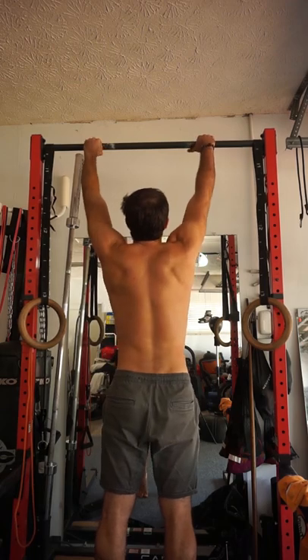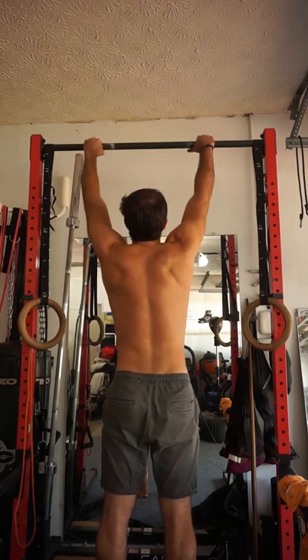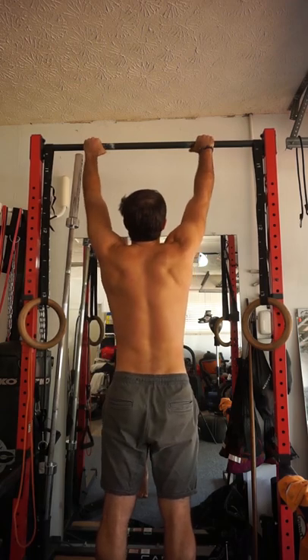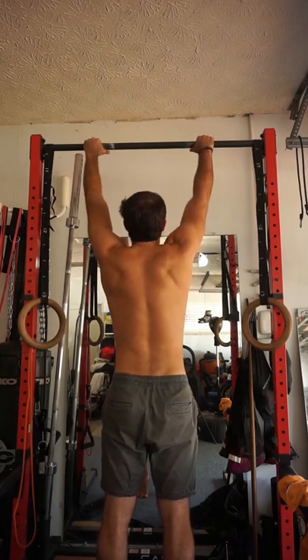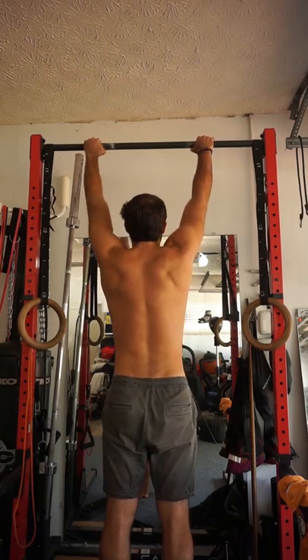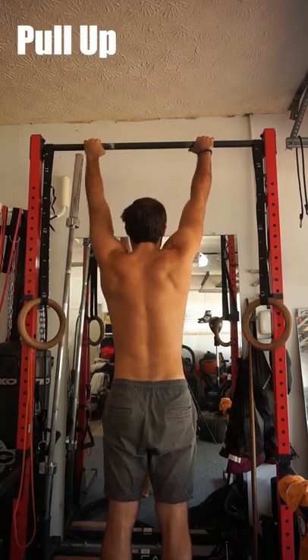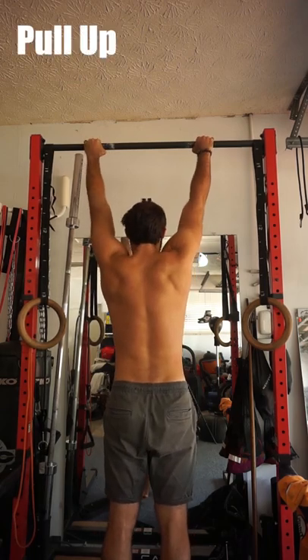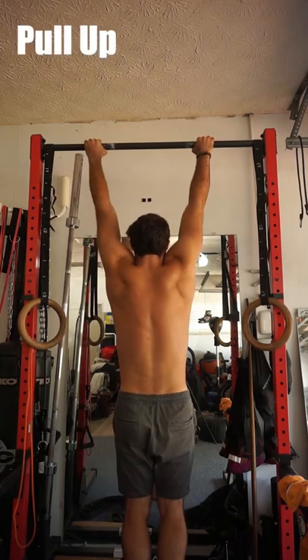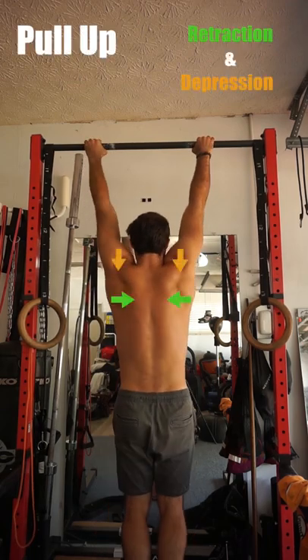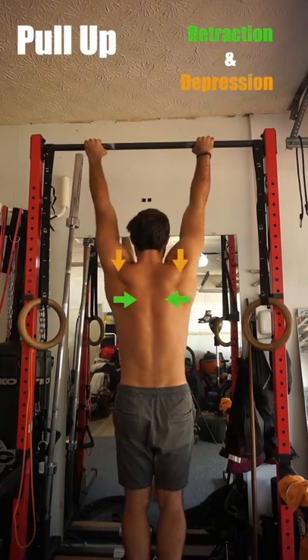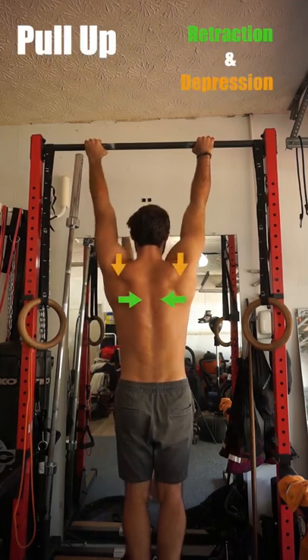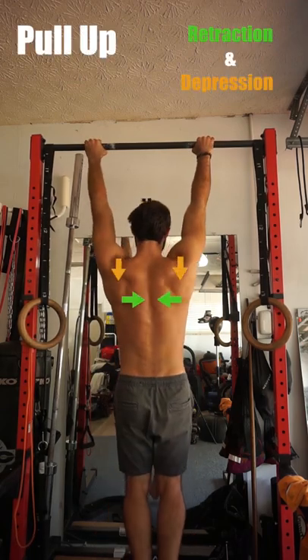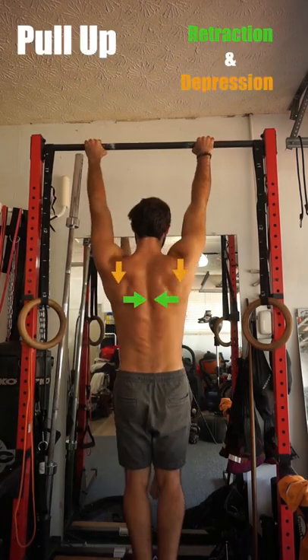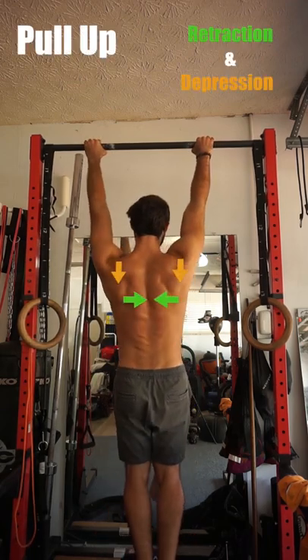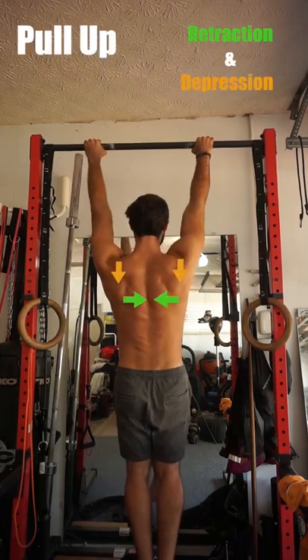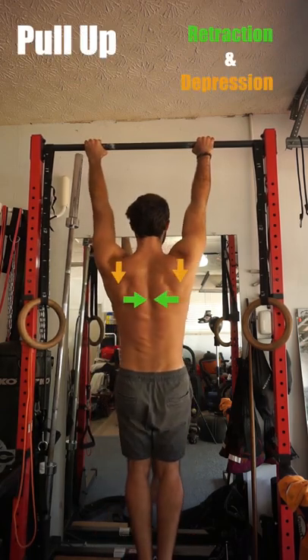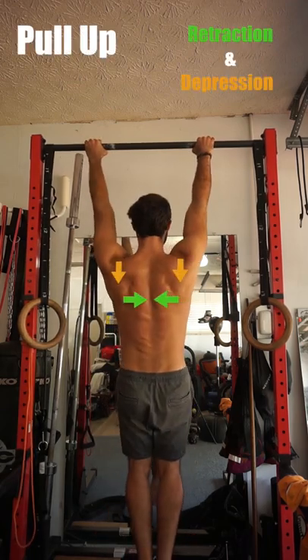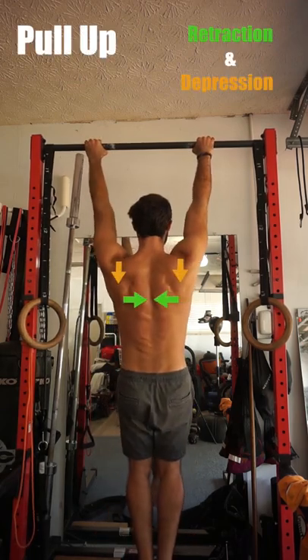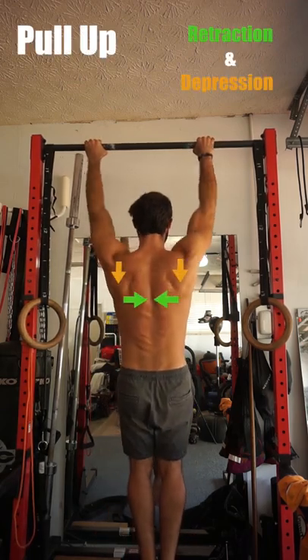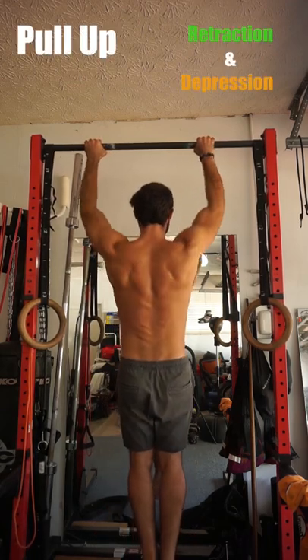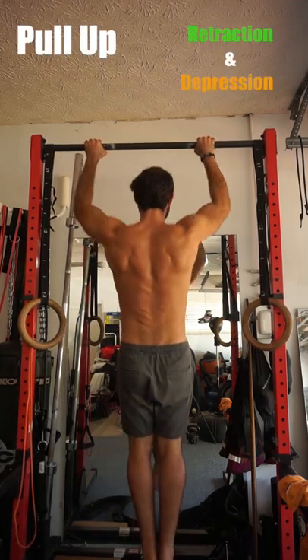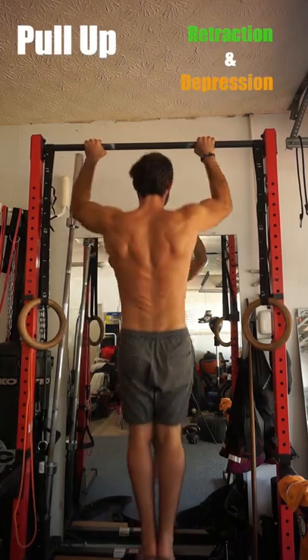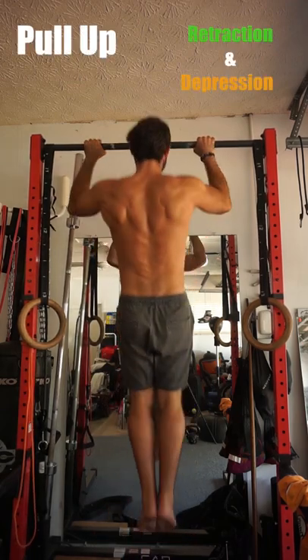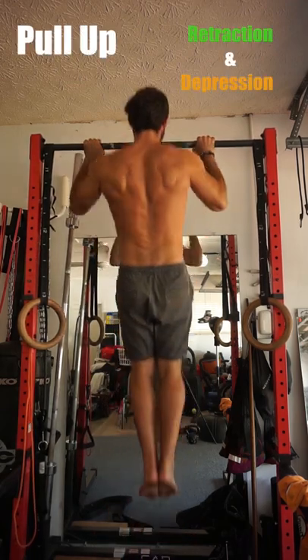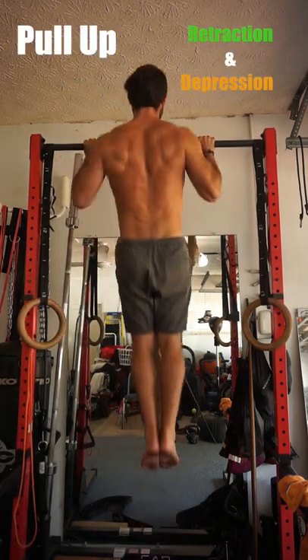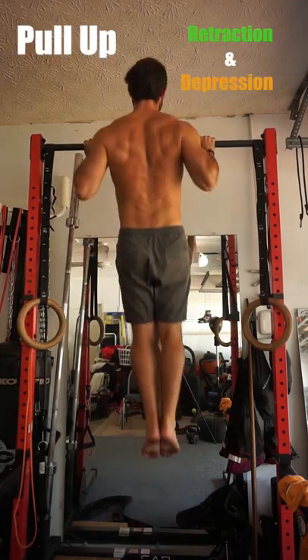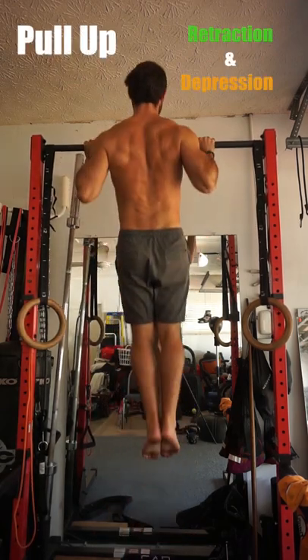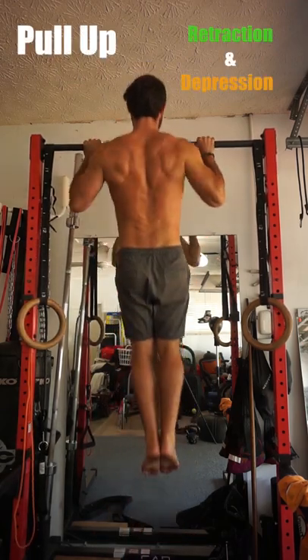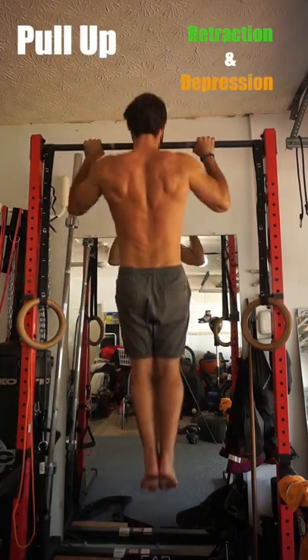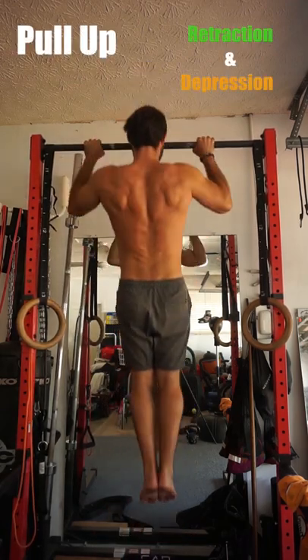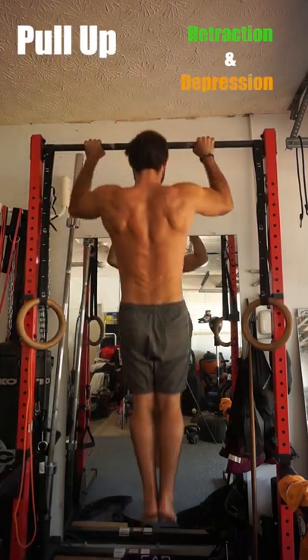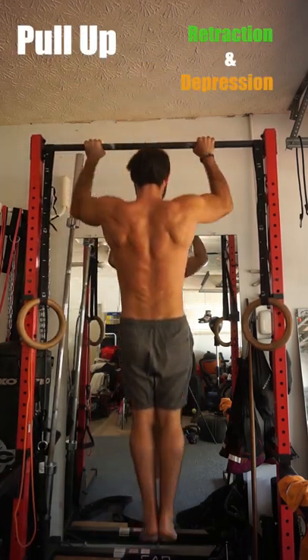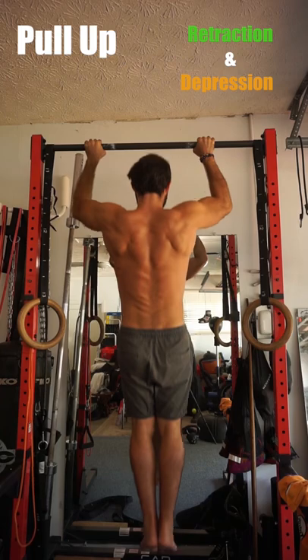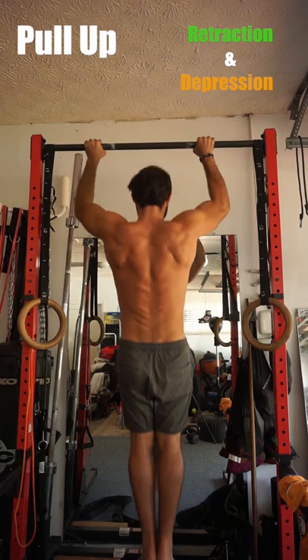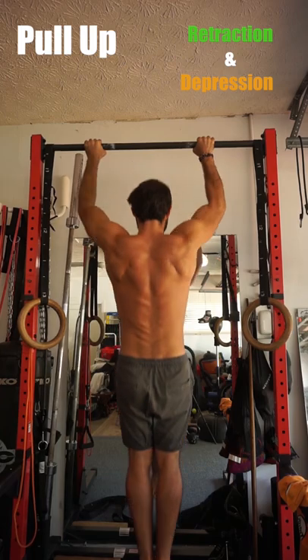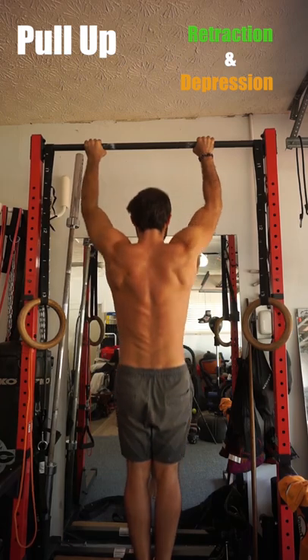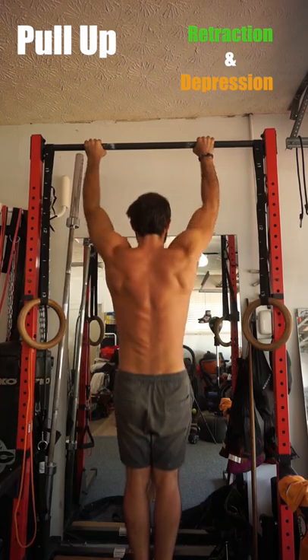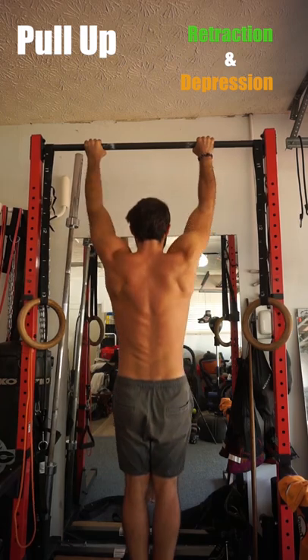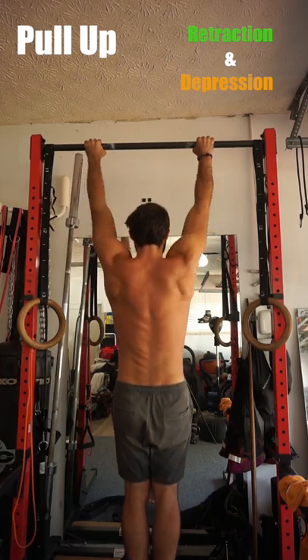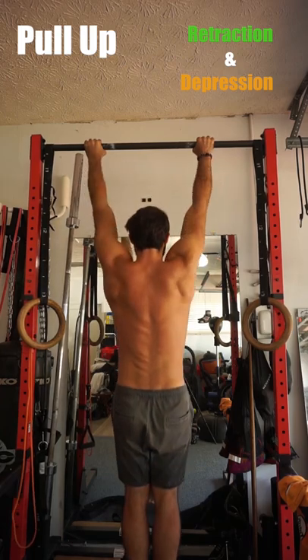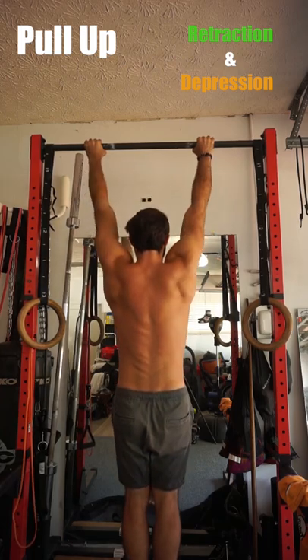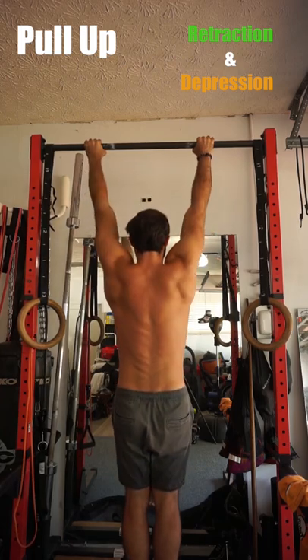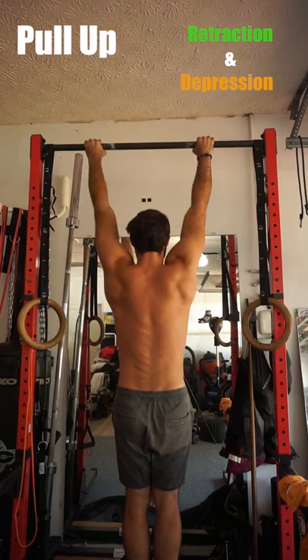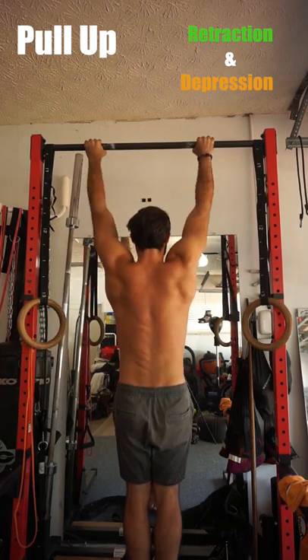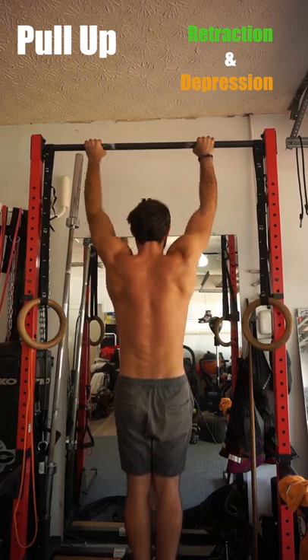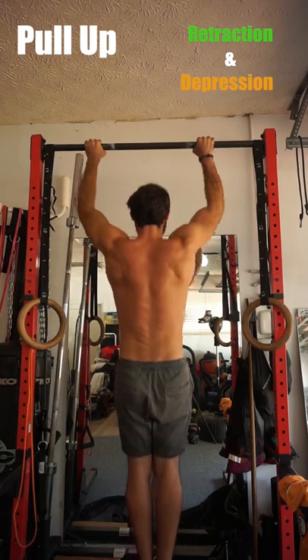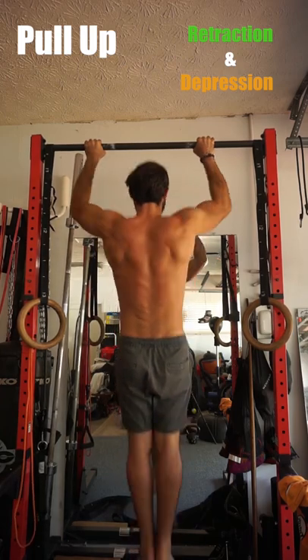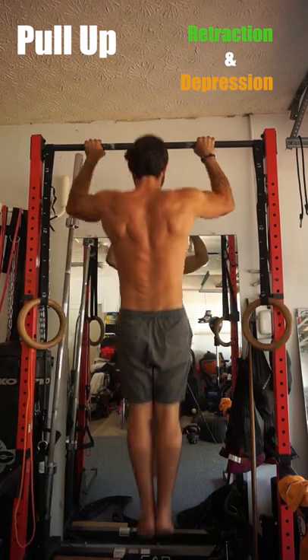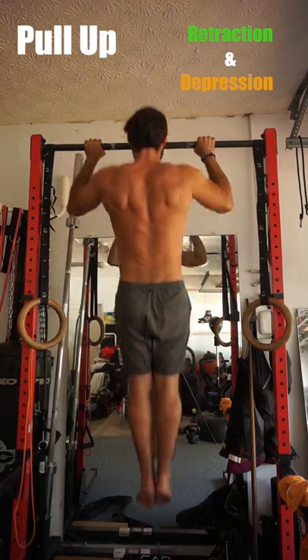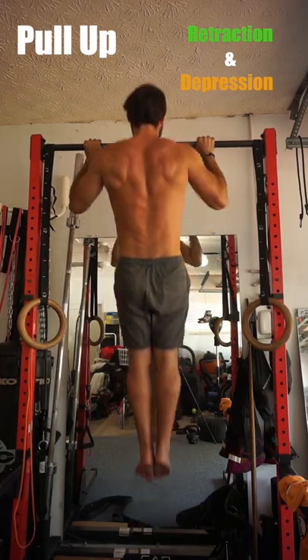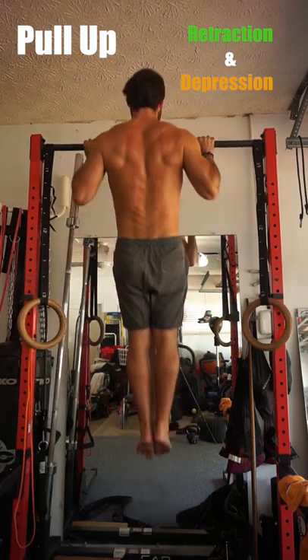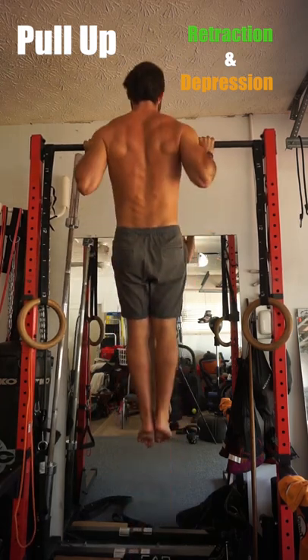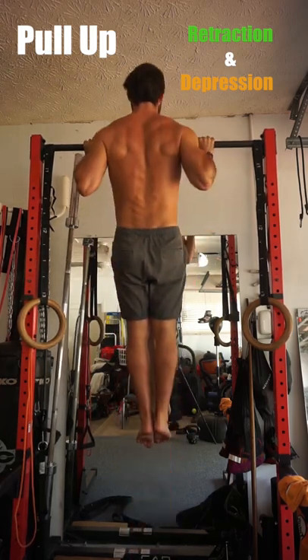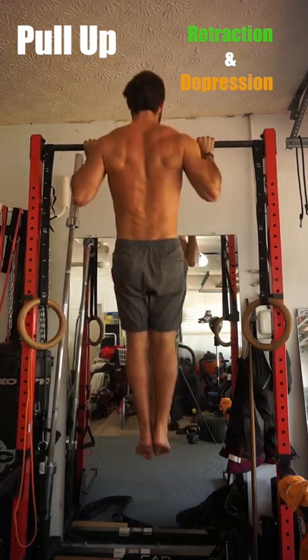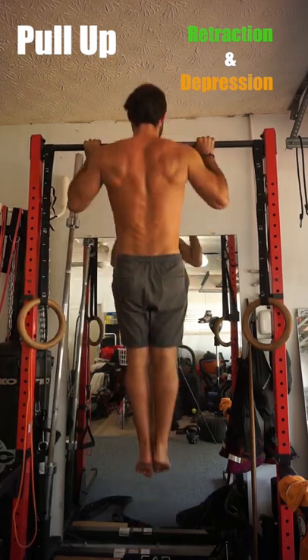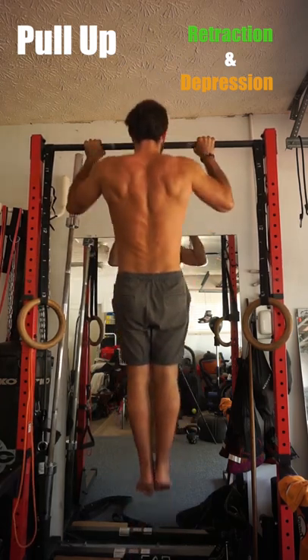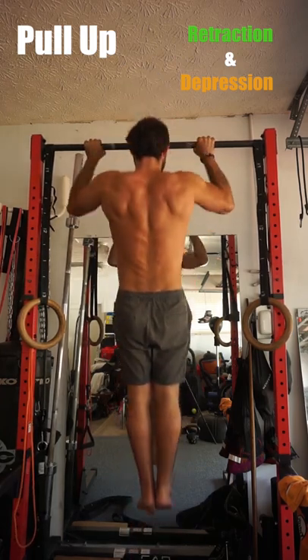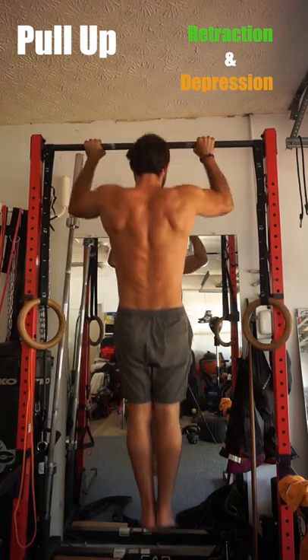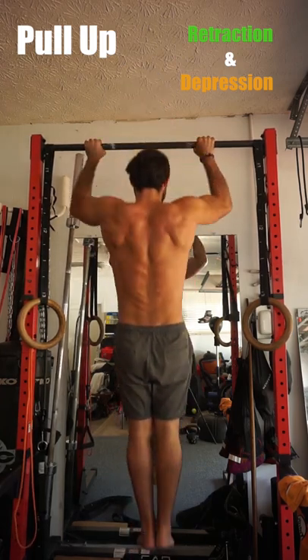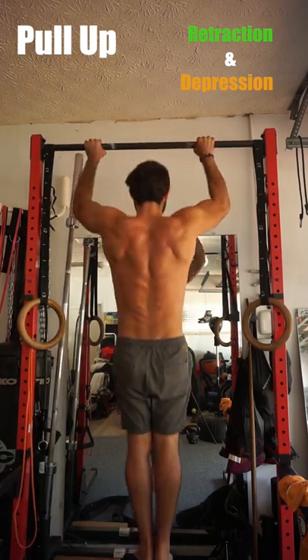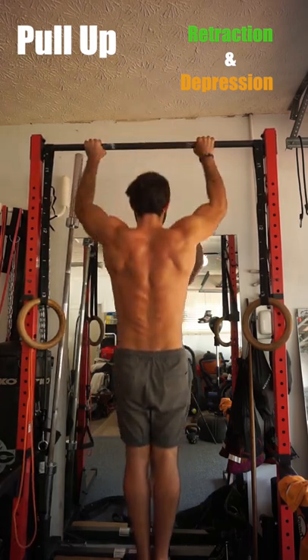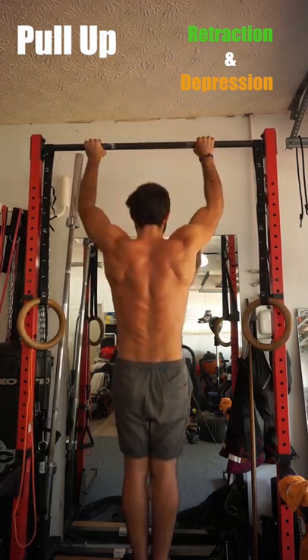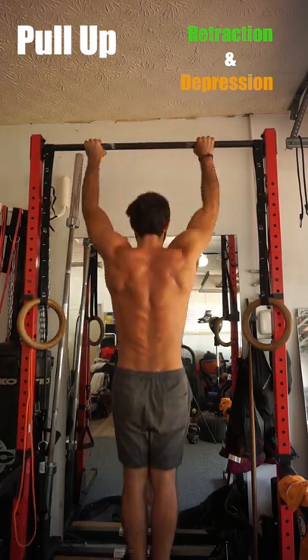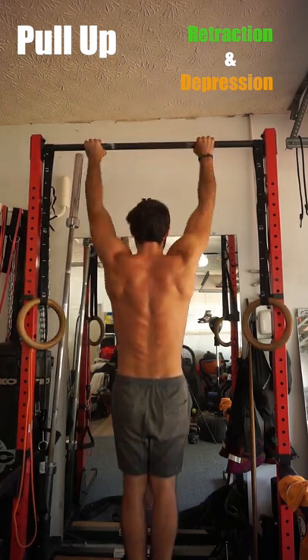For the pull-up, we retract and depress our shoulder blades prior to pulling, to help engage and target the working muscles while maintaining a stable position.